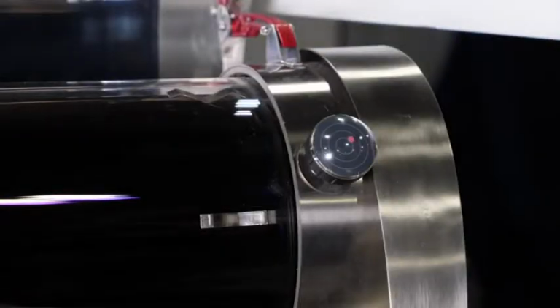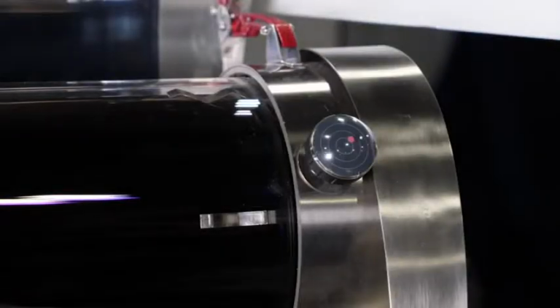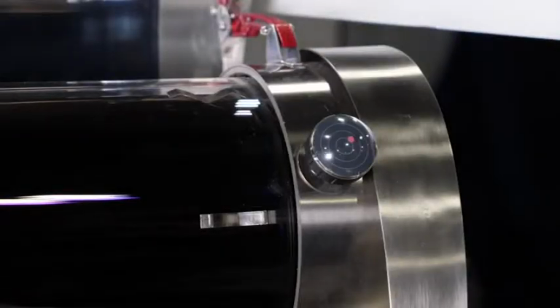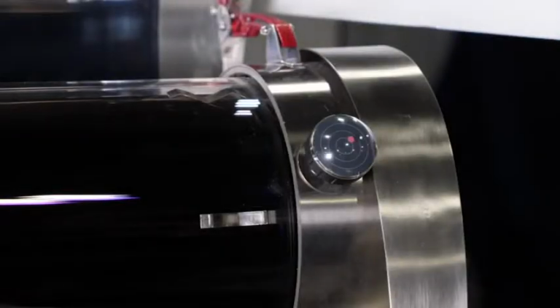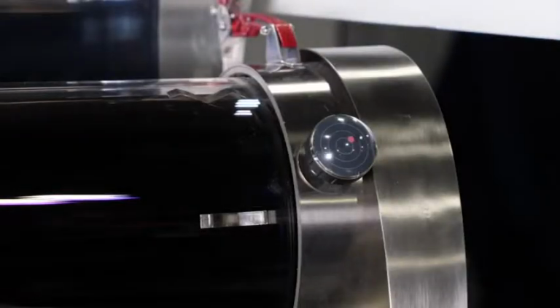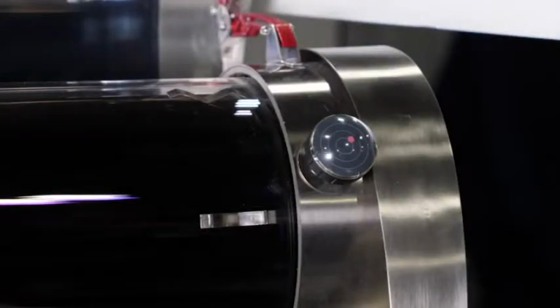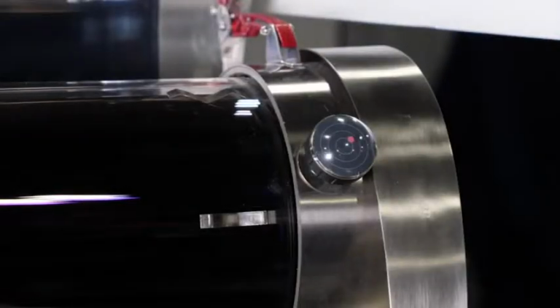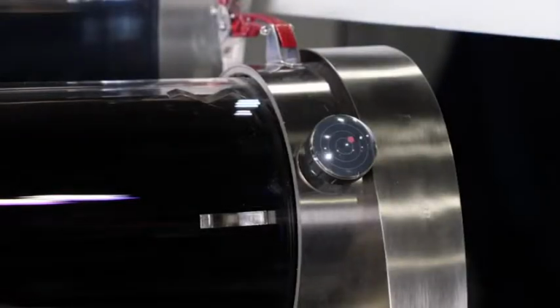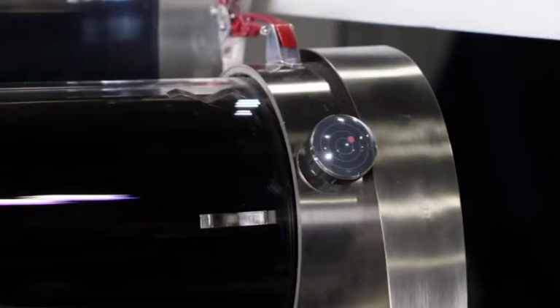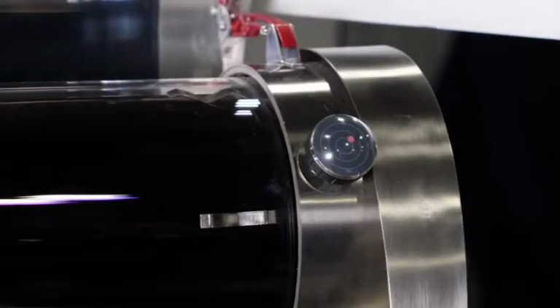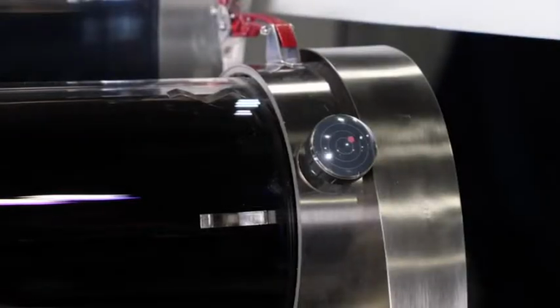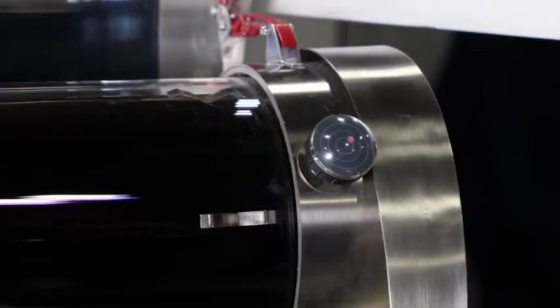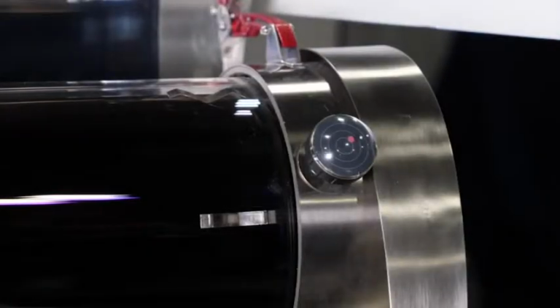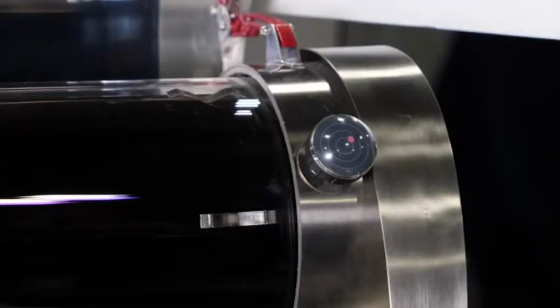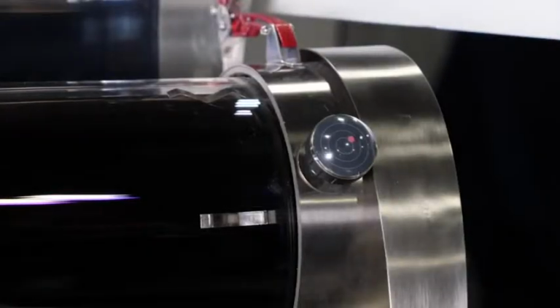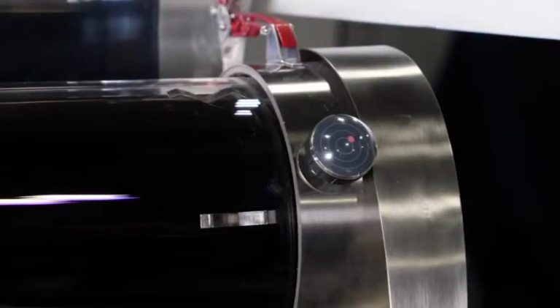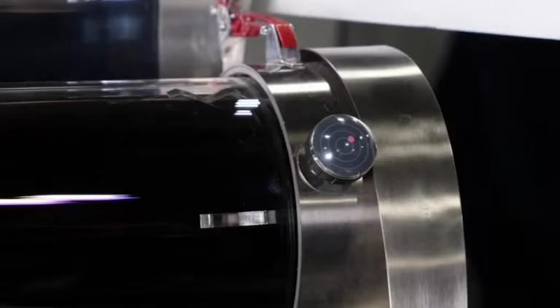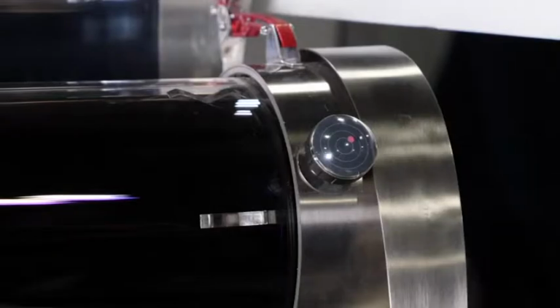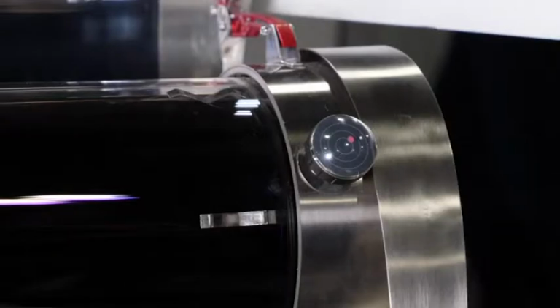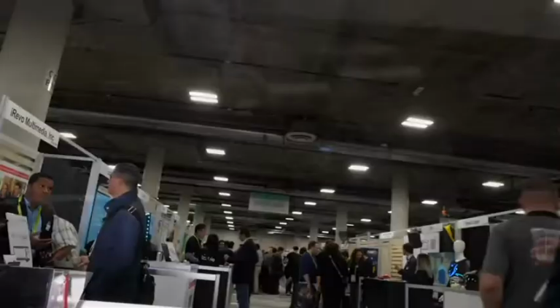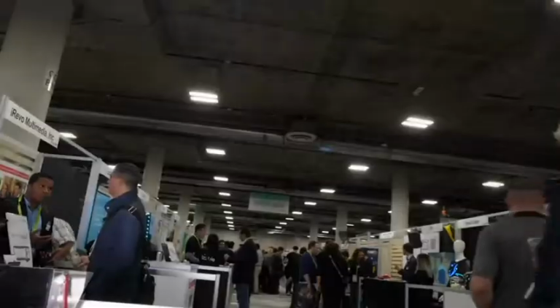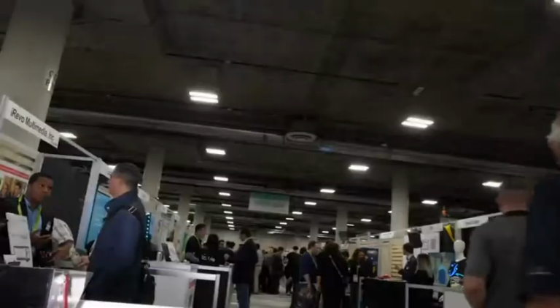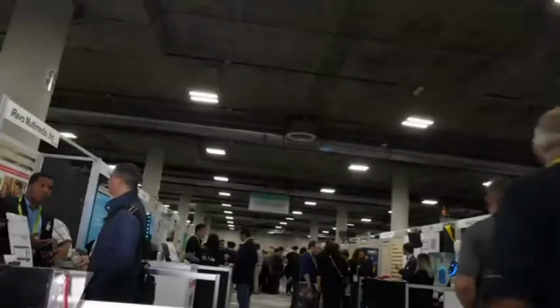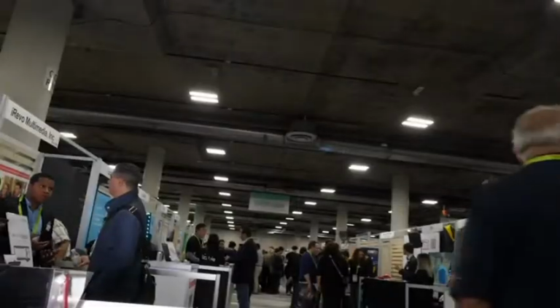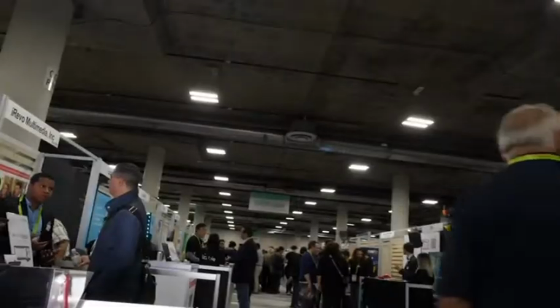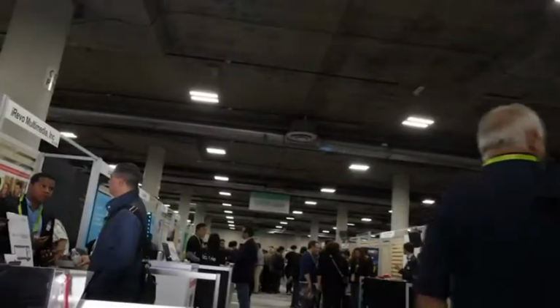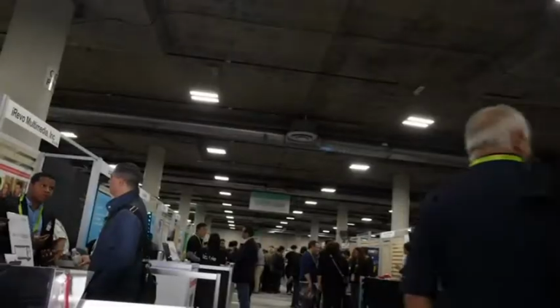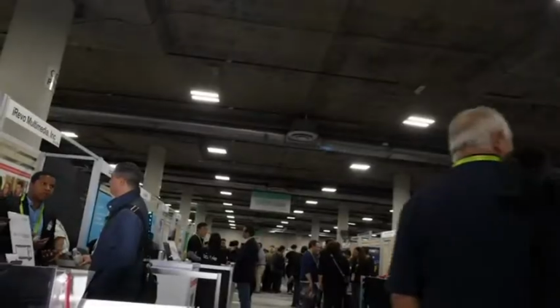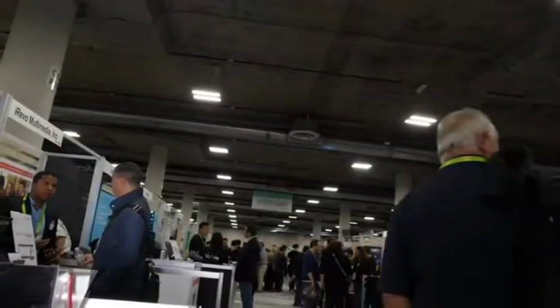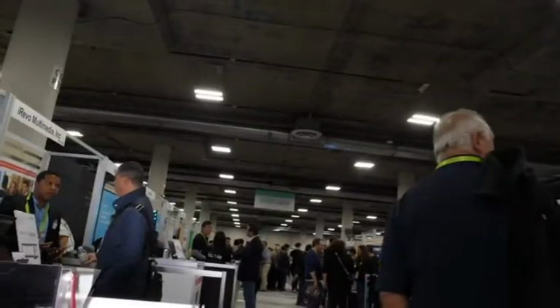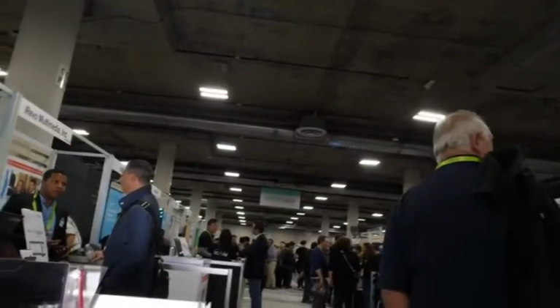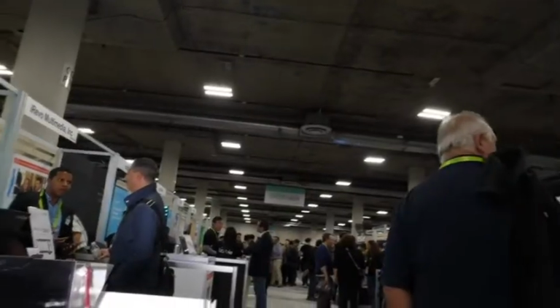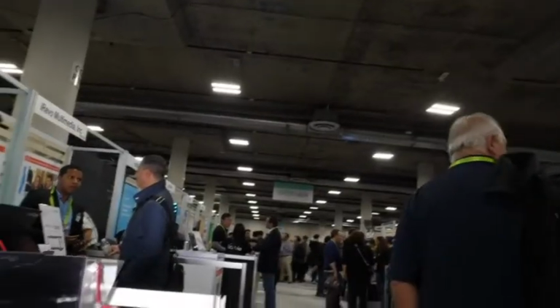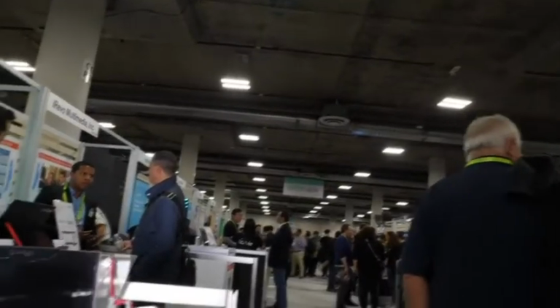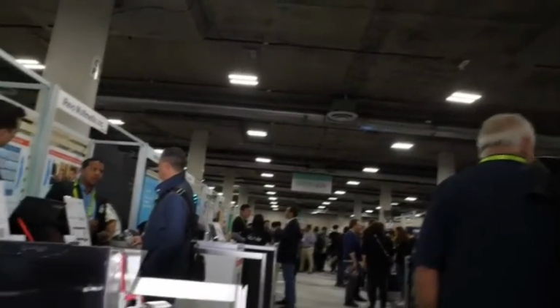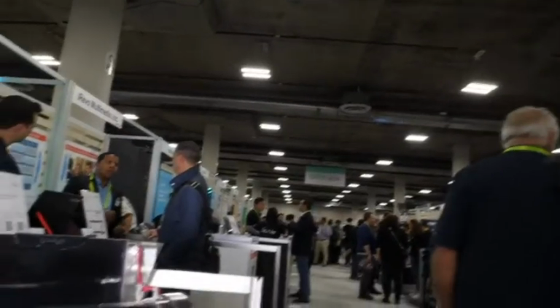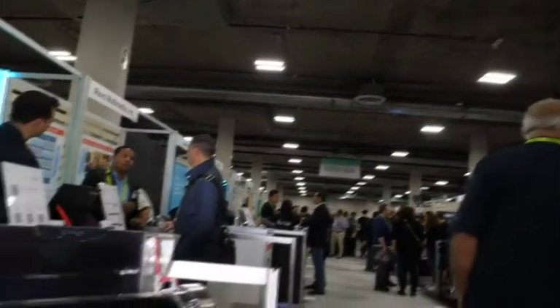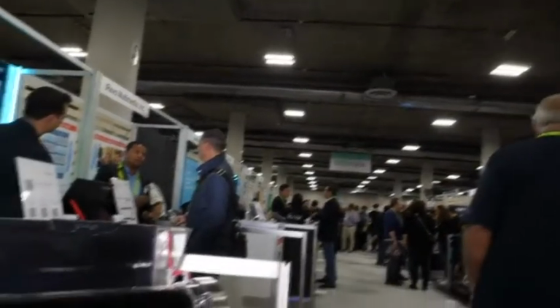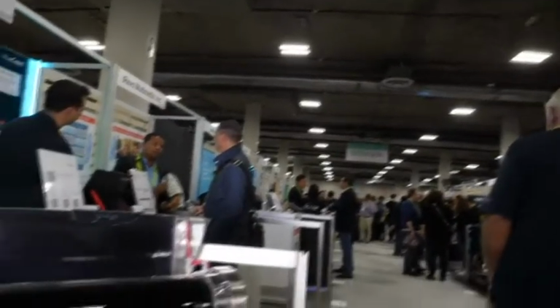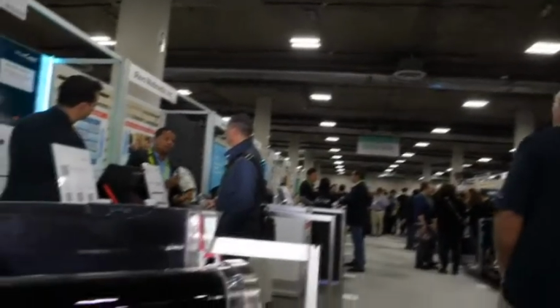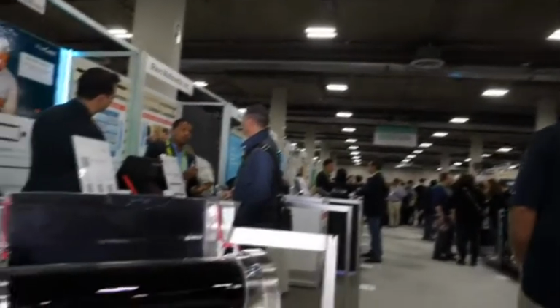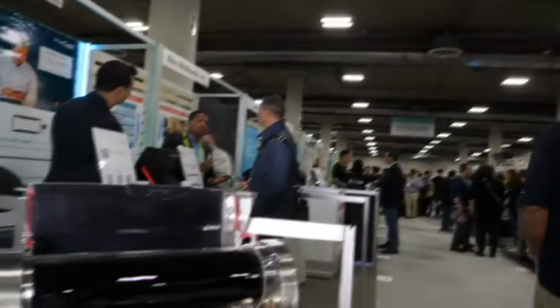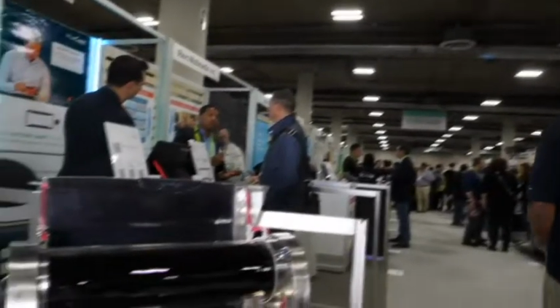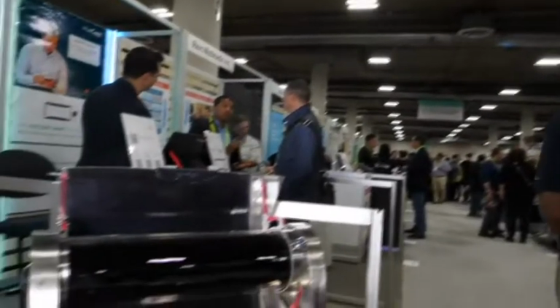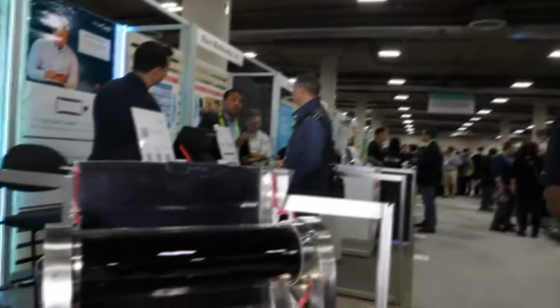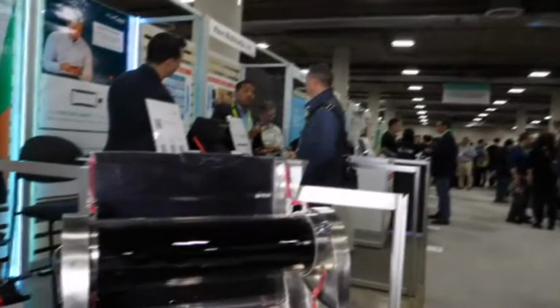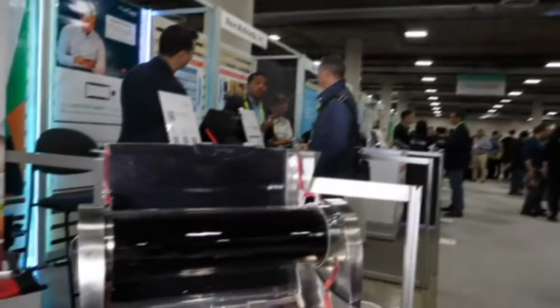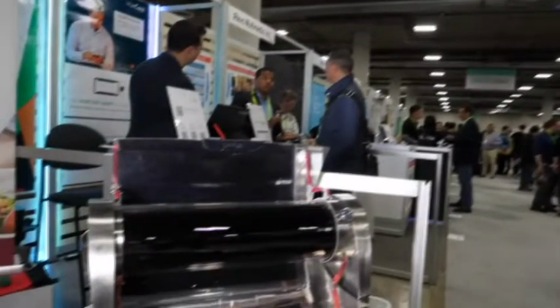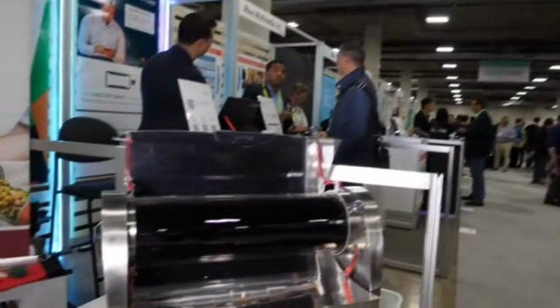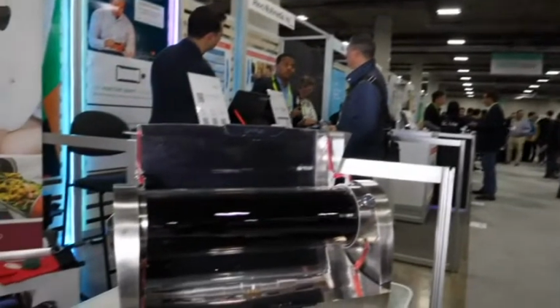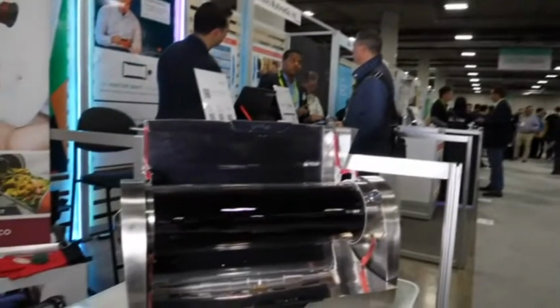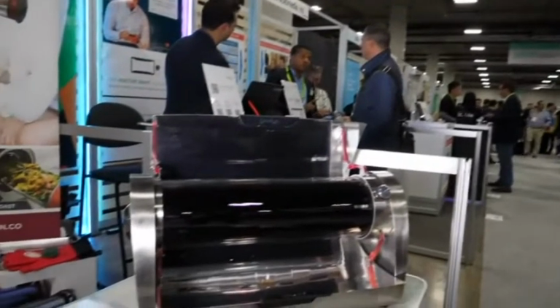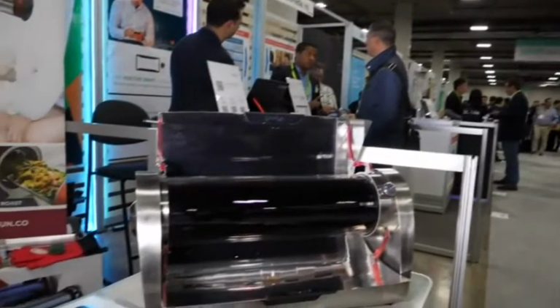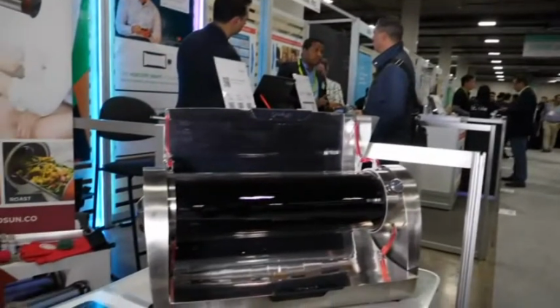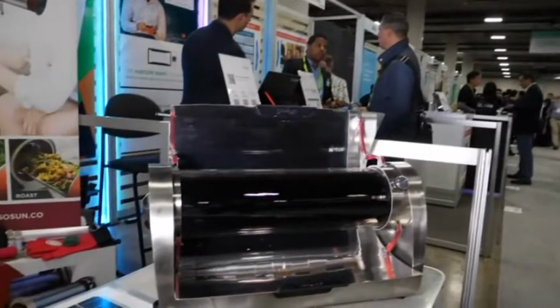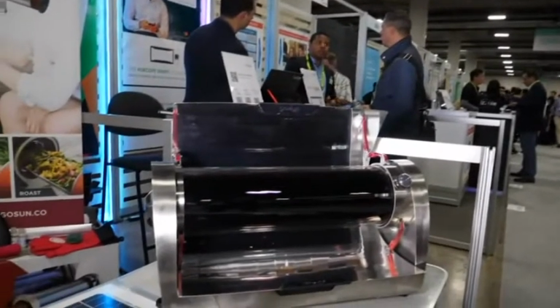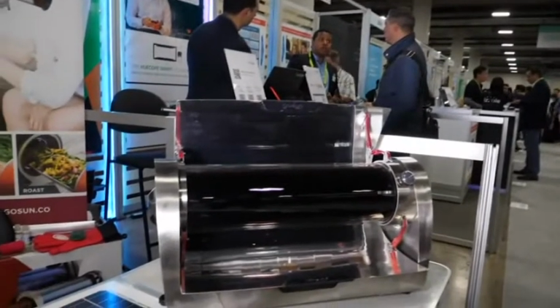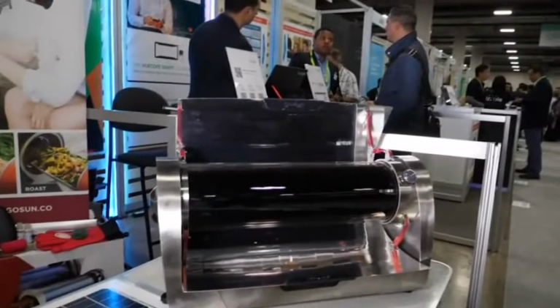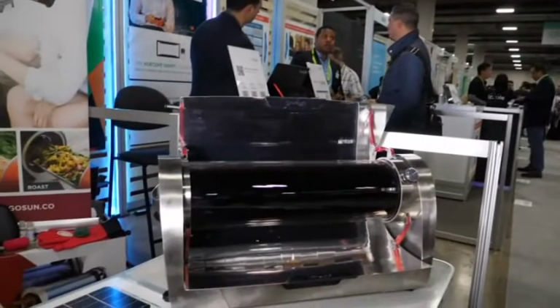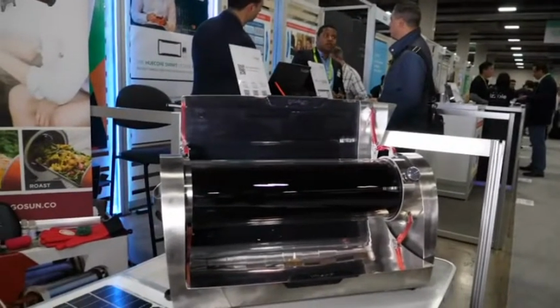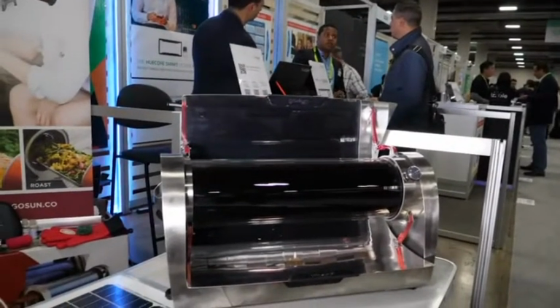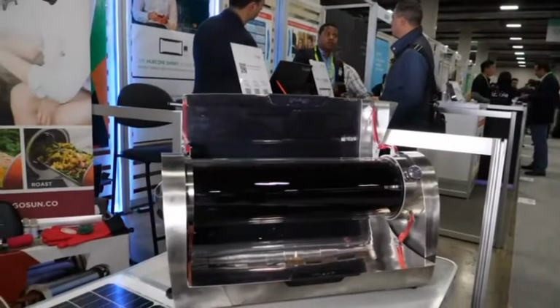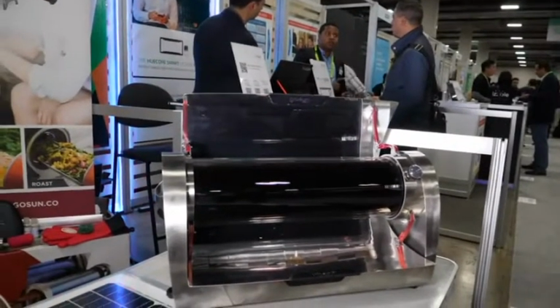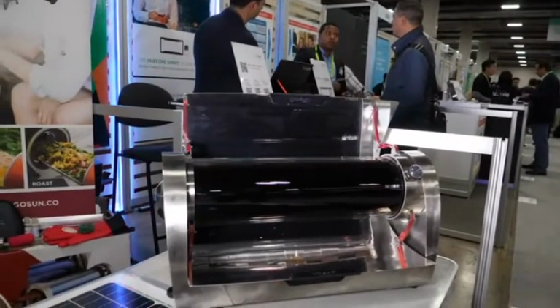Among the highly technical gadgets at the CES, a few devices aim to help people get back to nature.